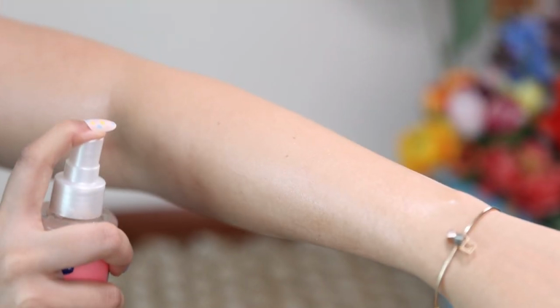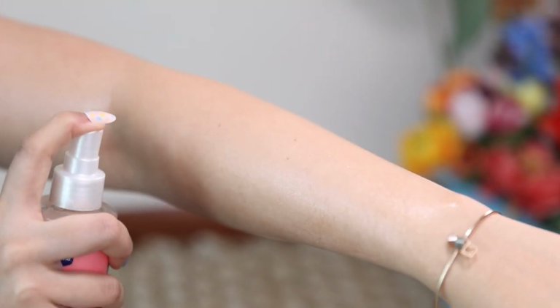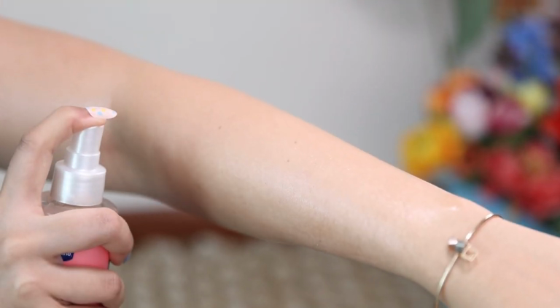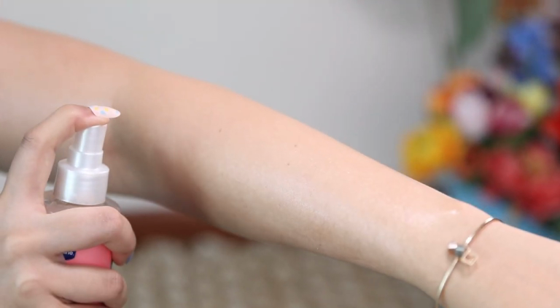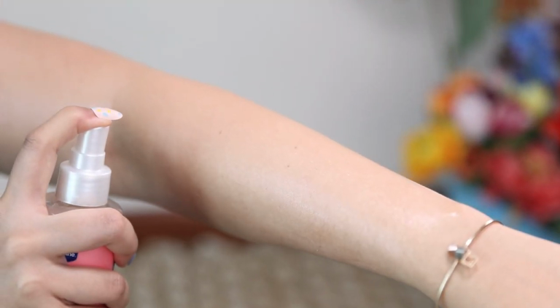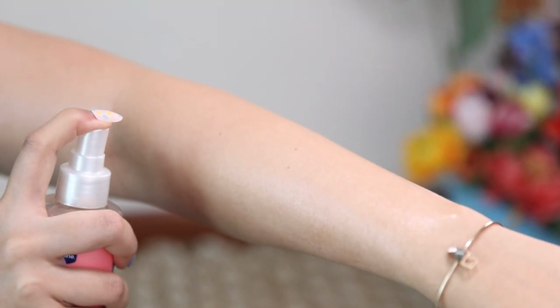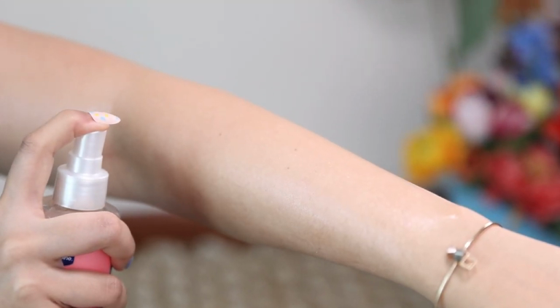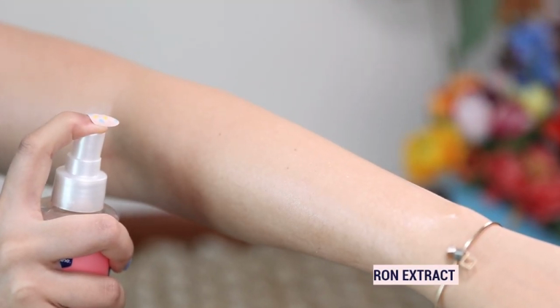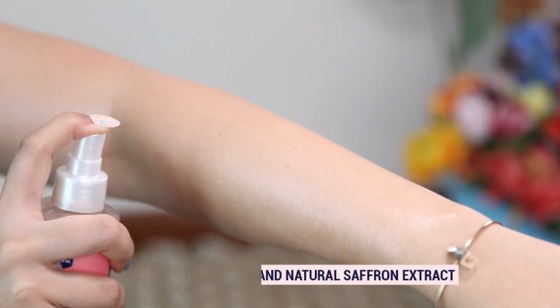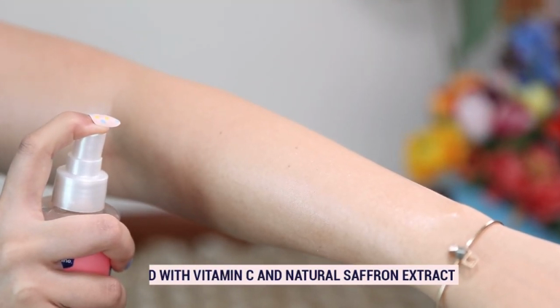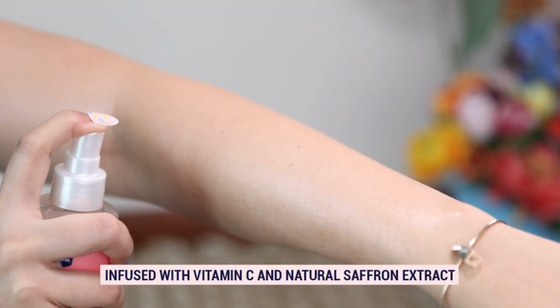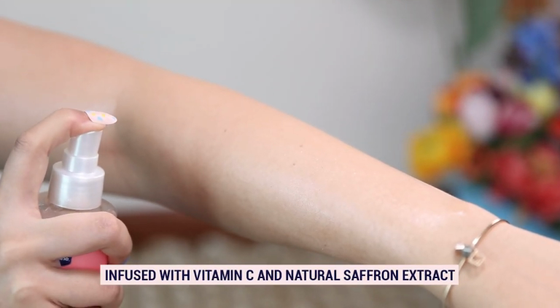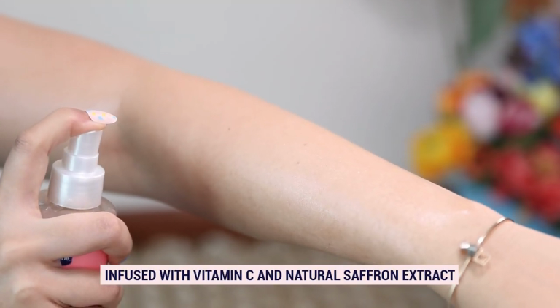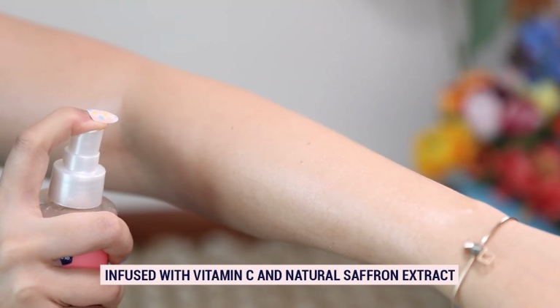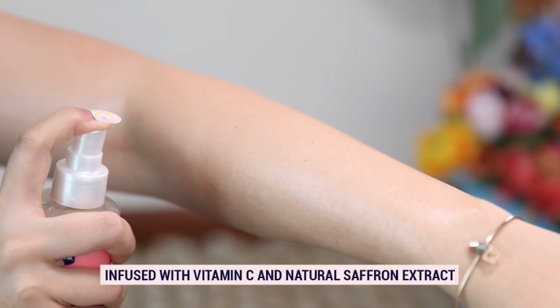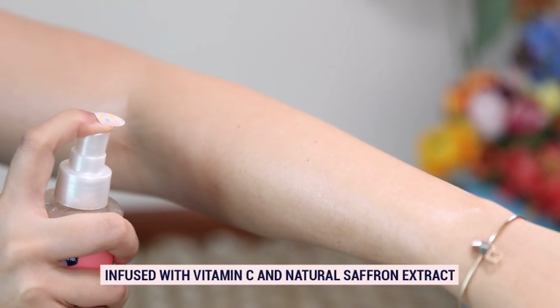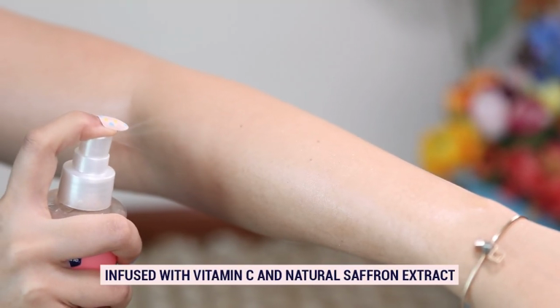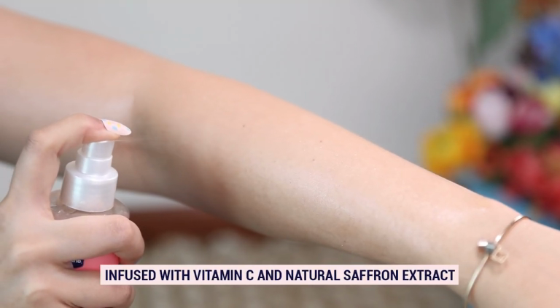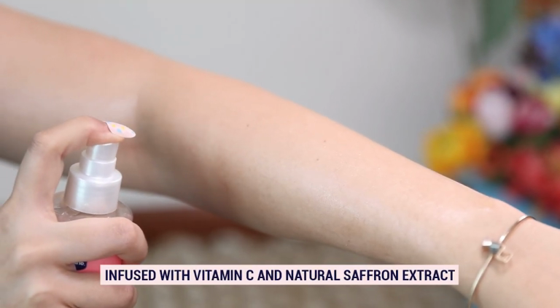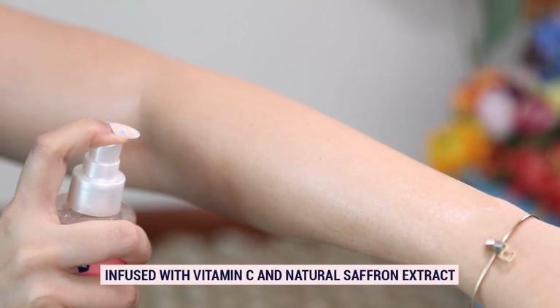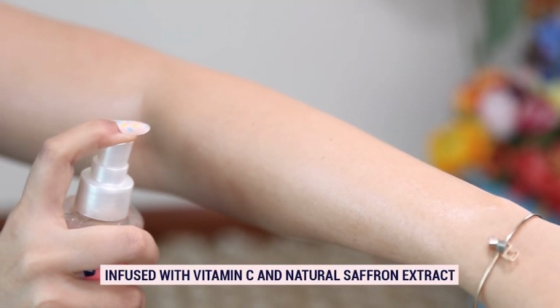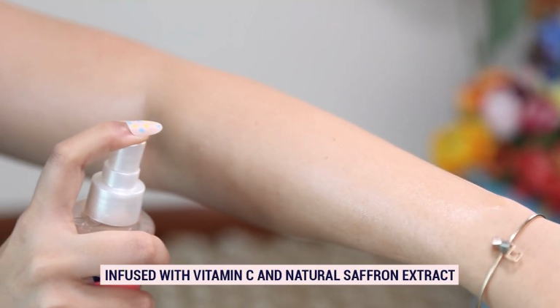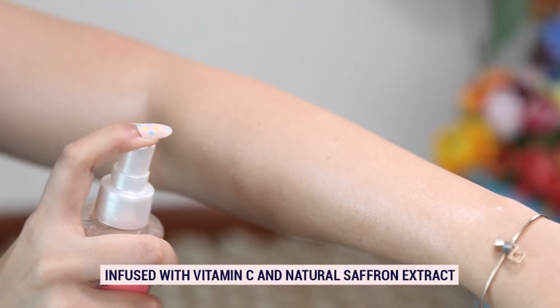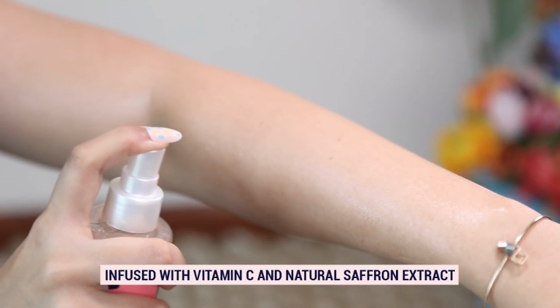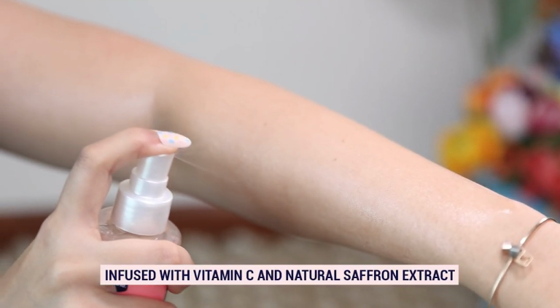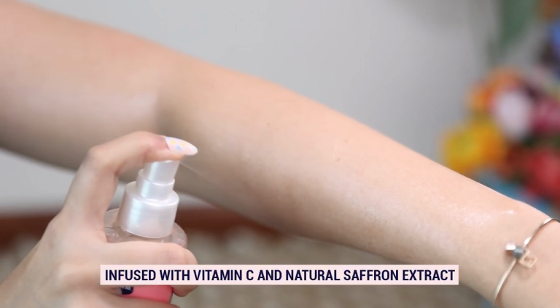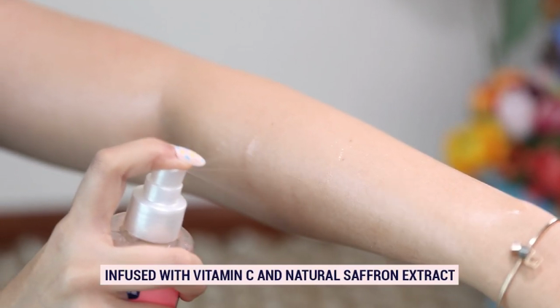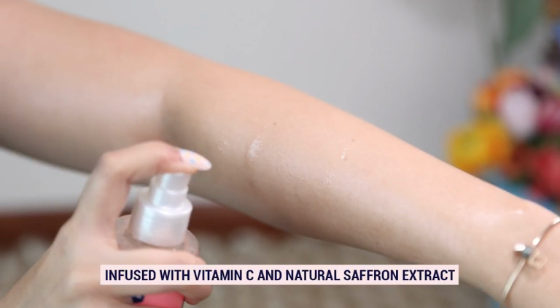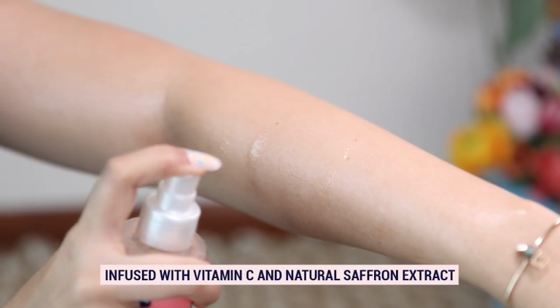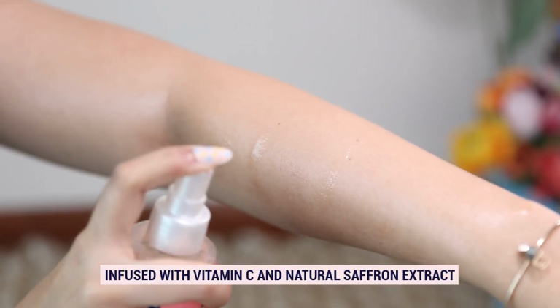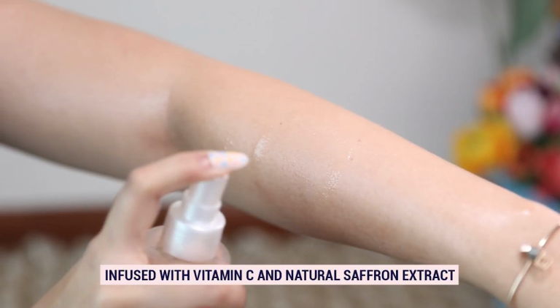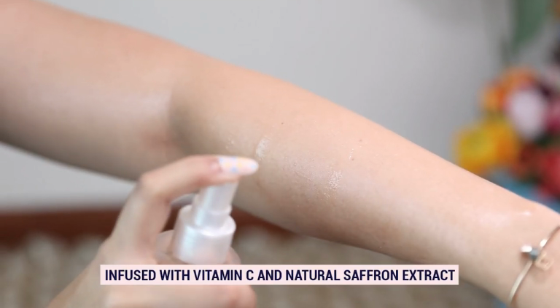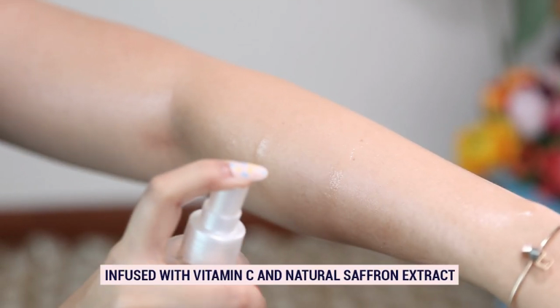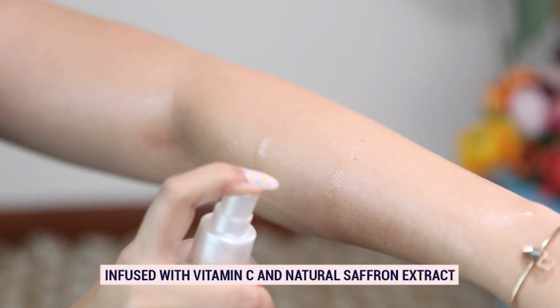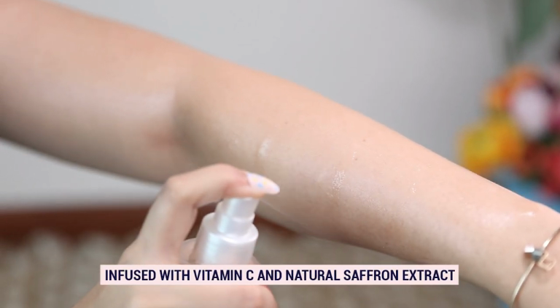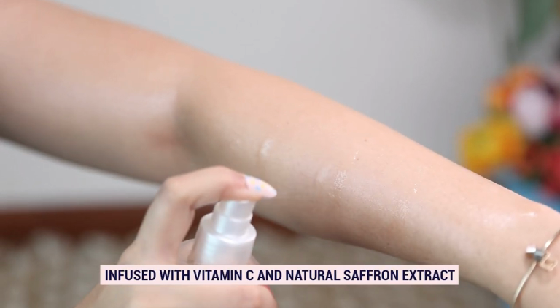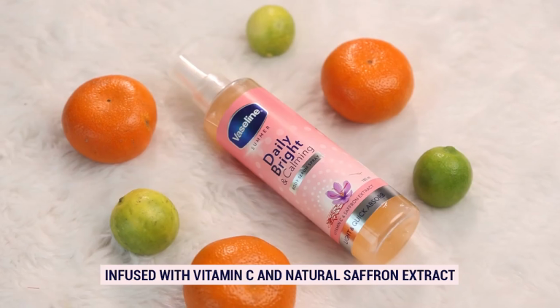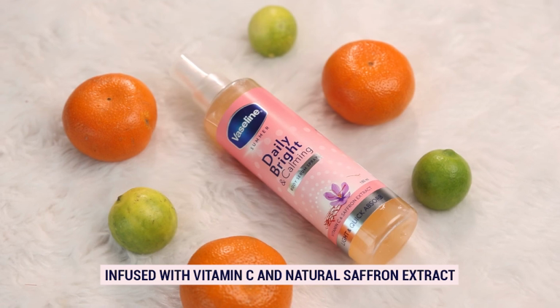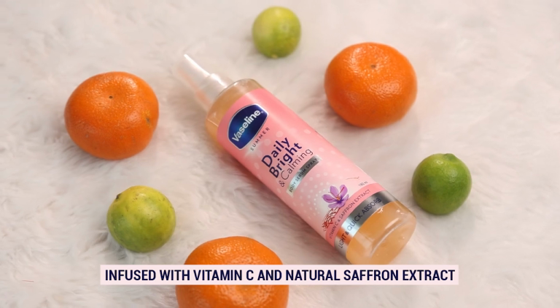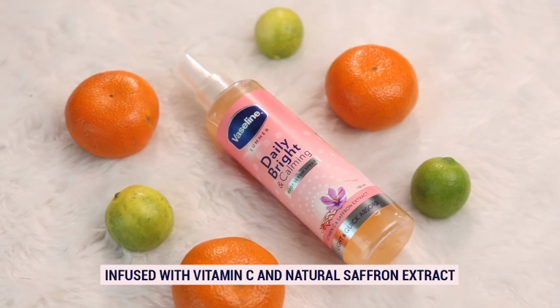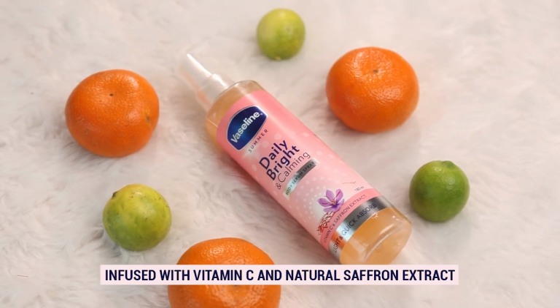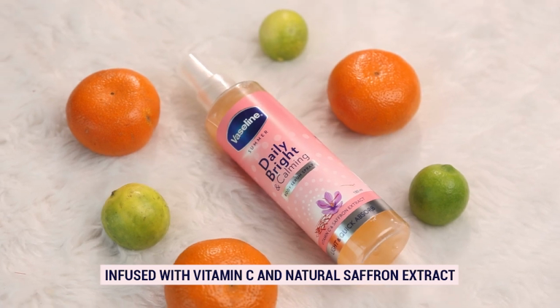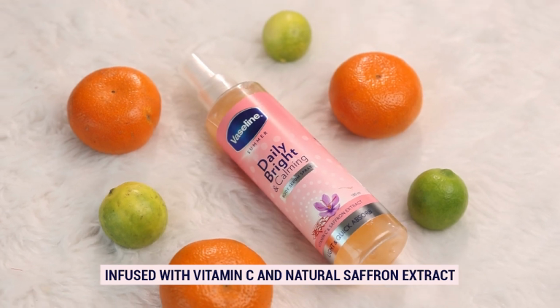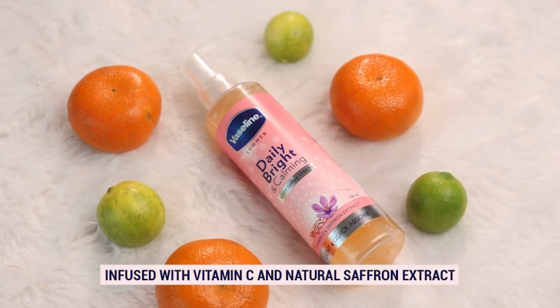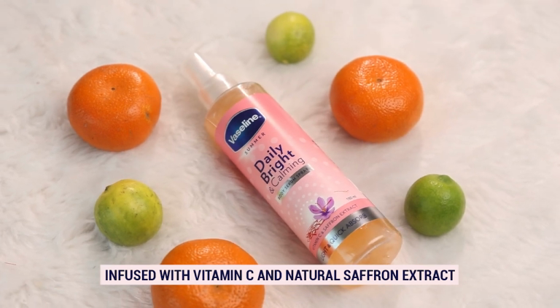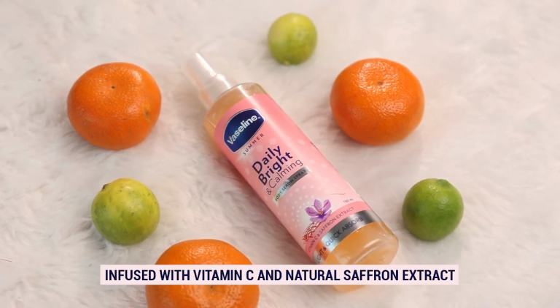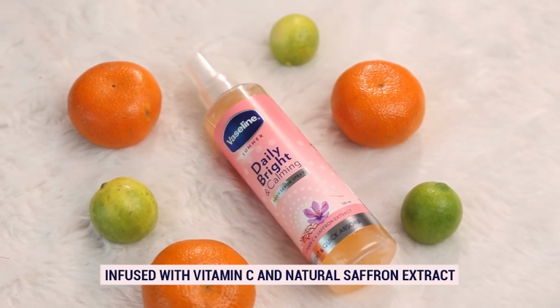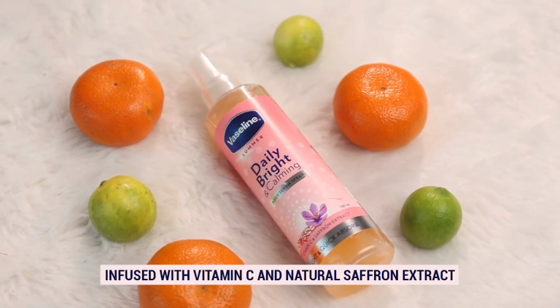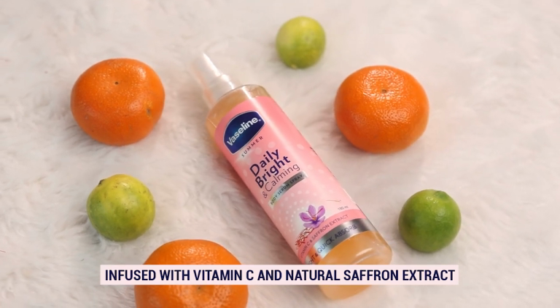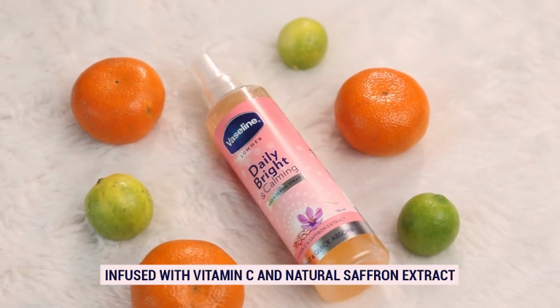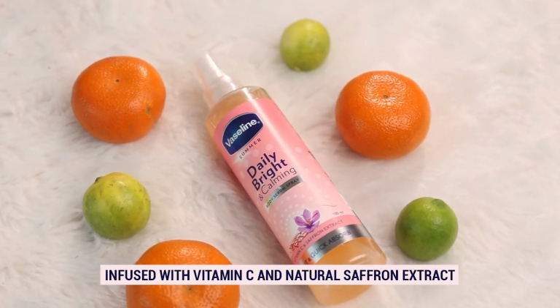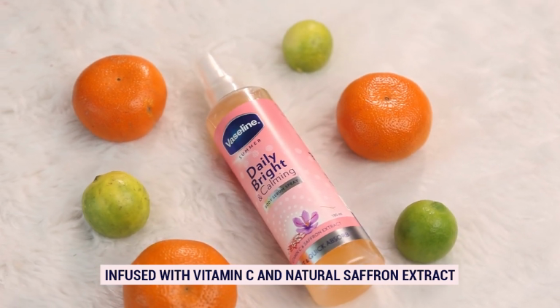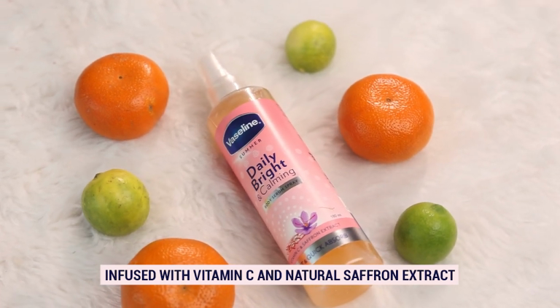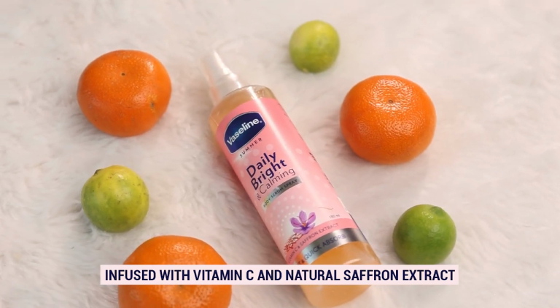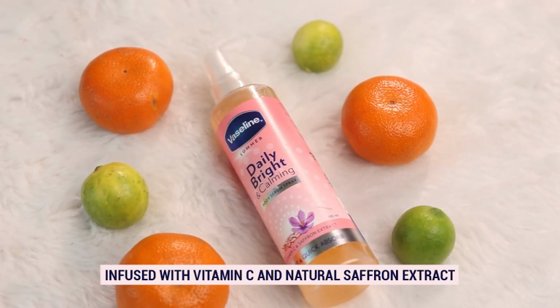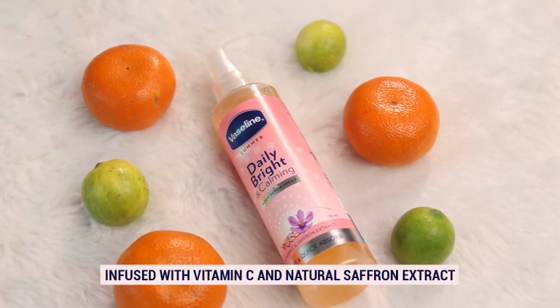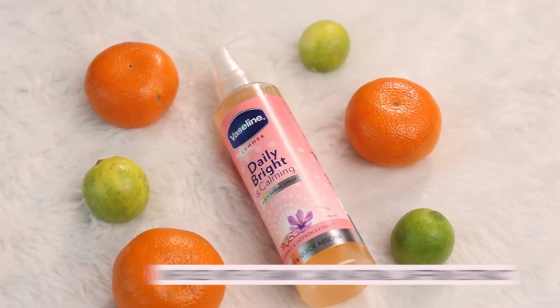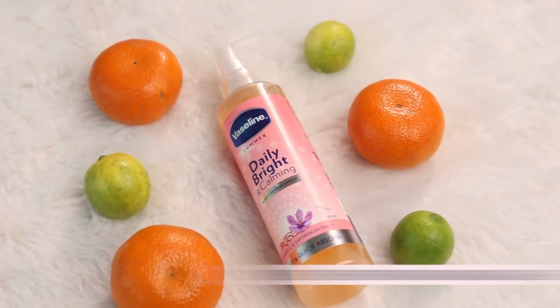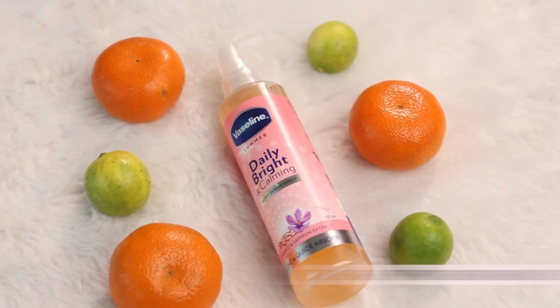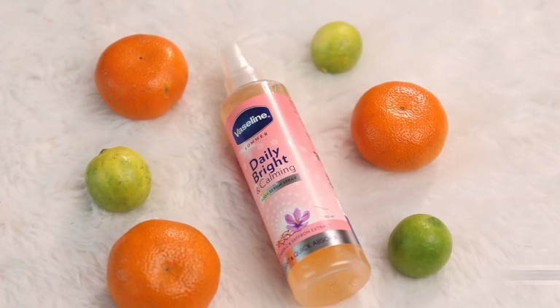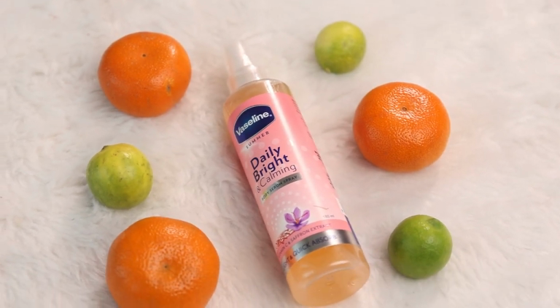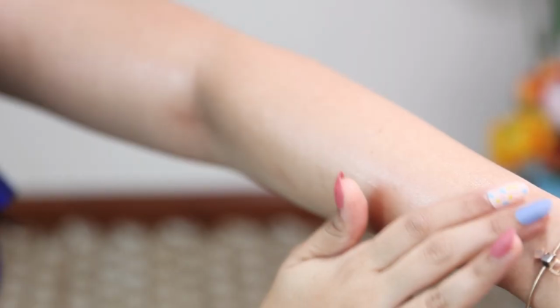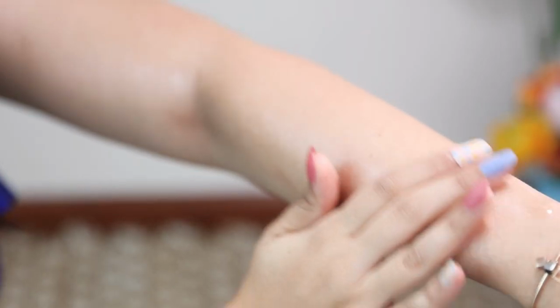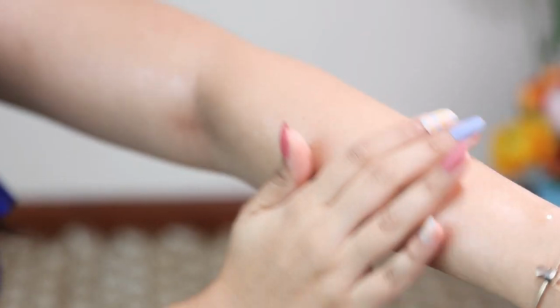The serum also combats dull skin because it's infused with vitamin C and natural saffron extract — this is what gives you that natural glow.